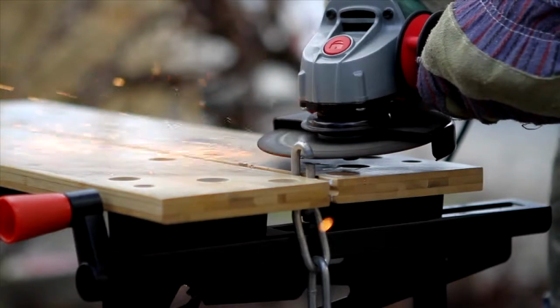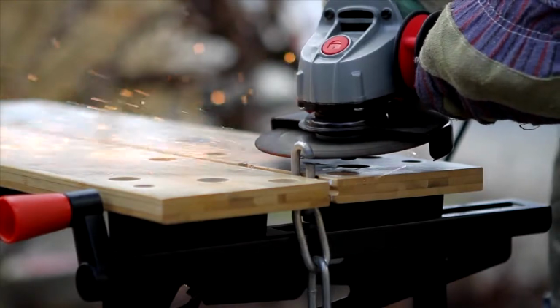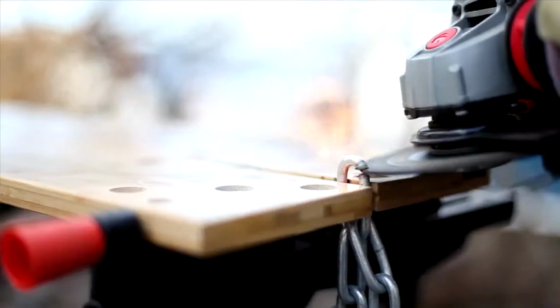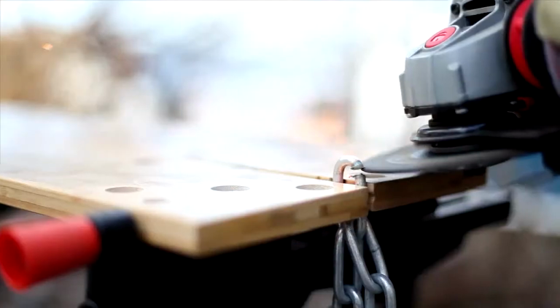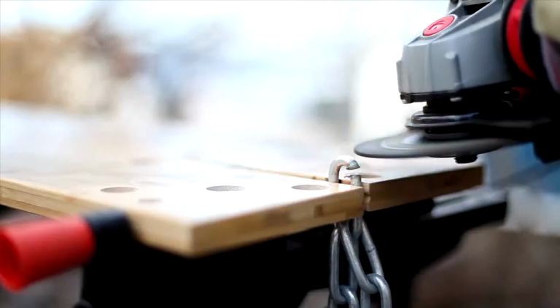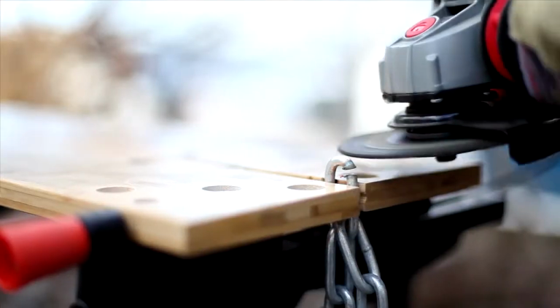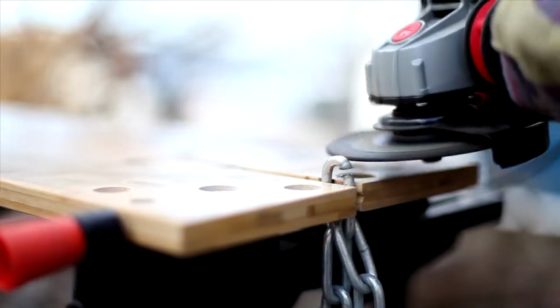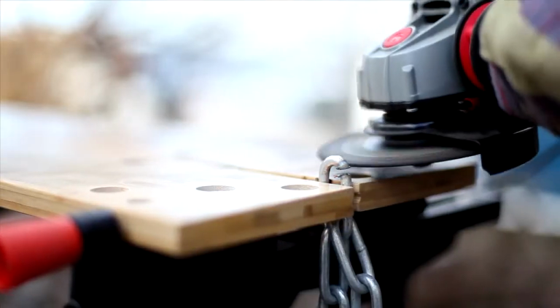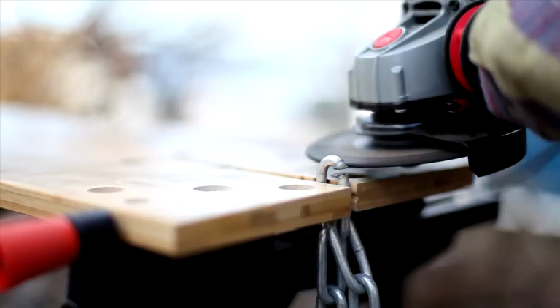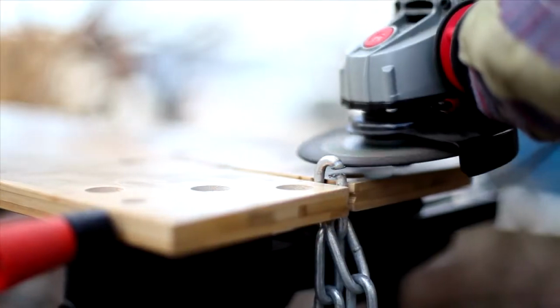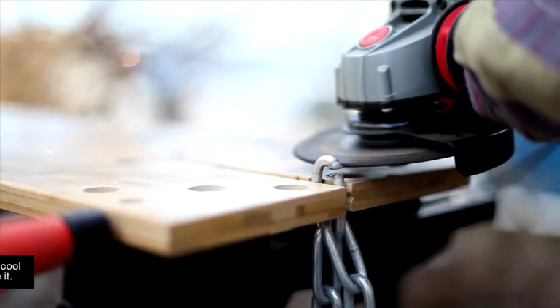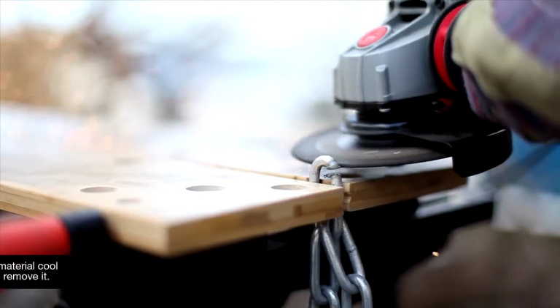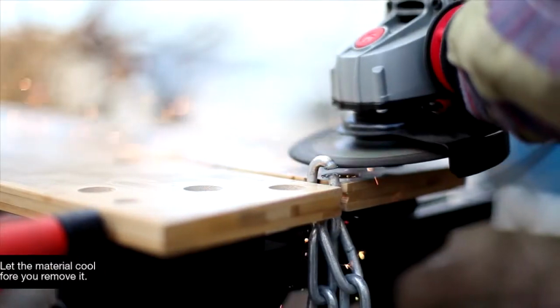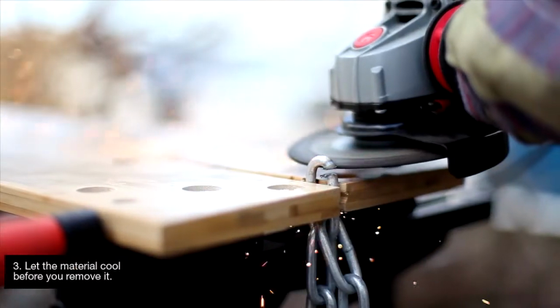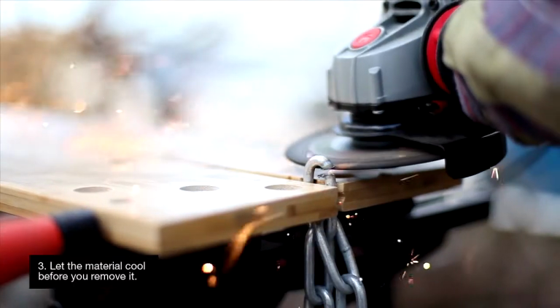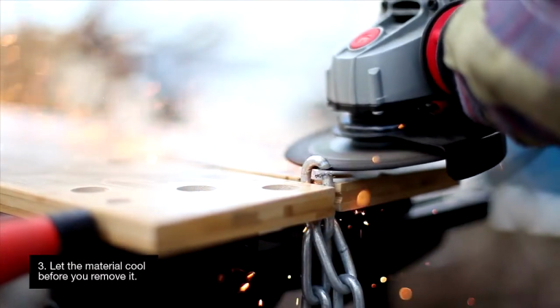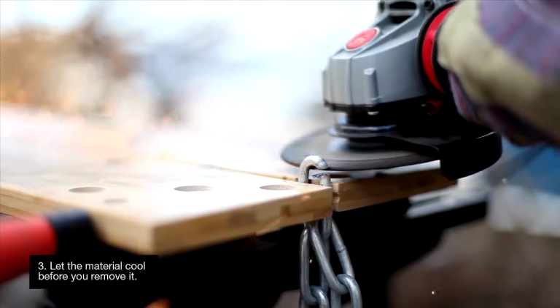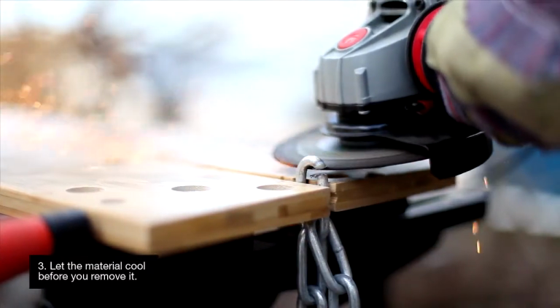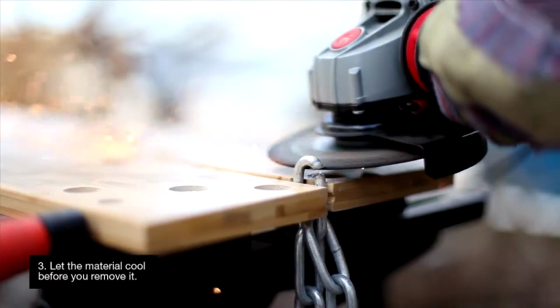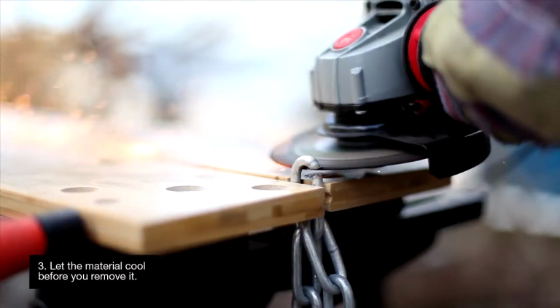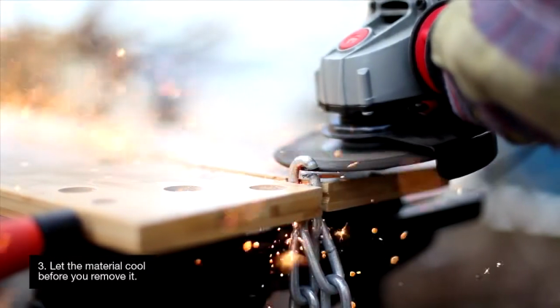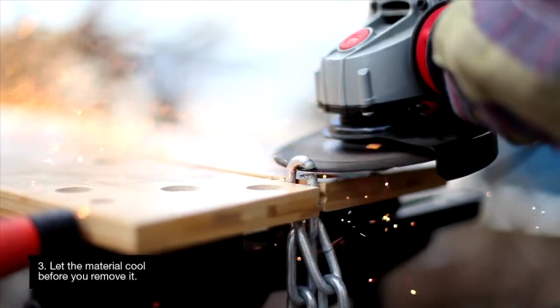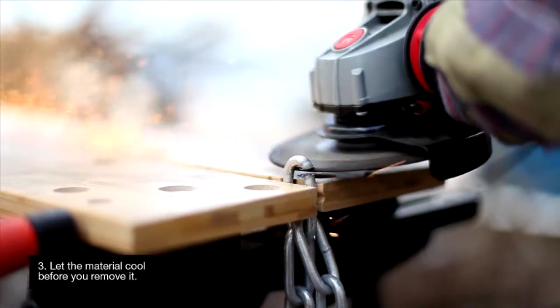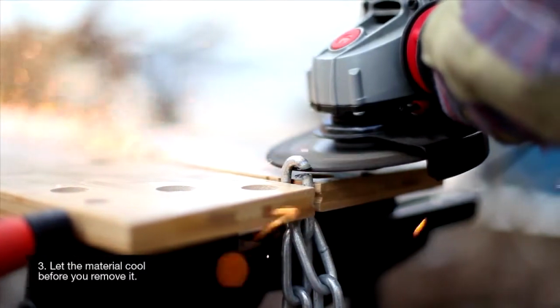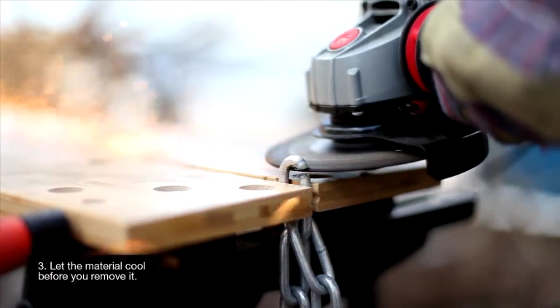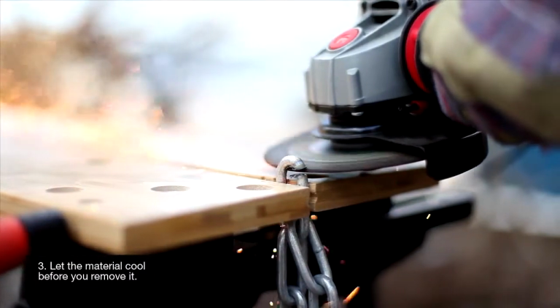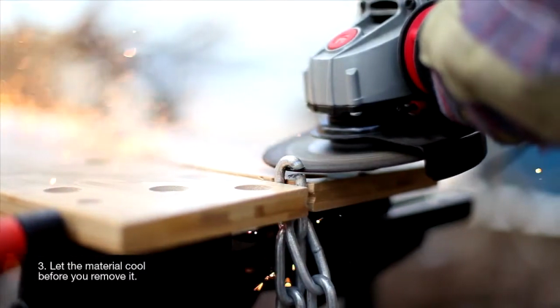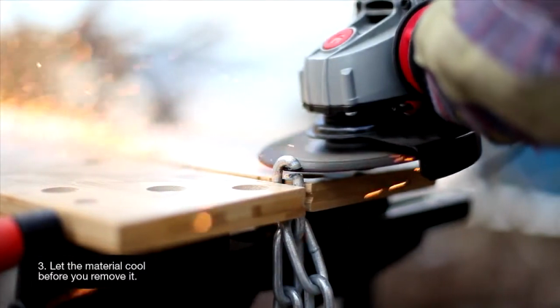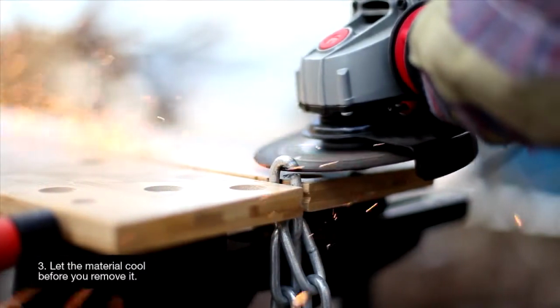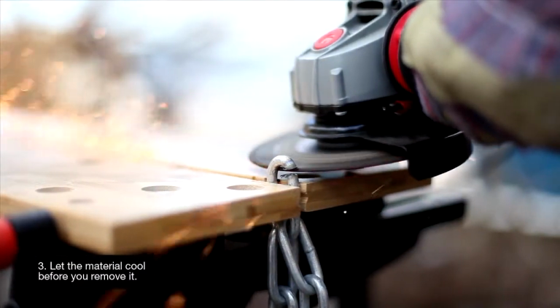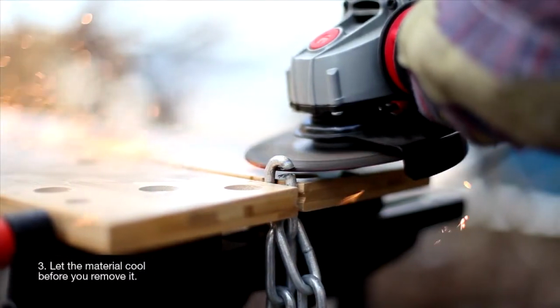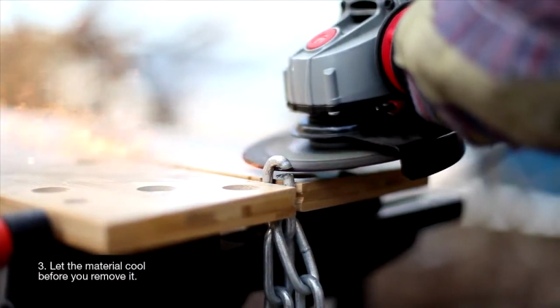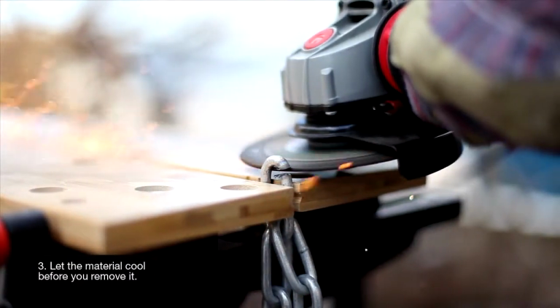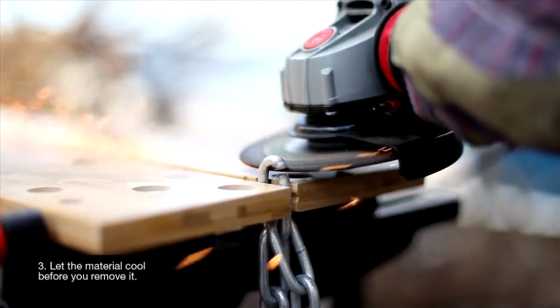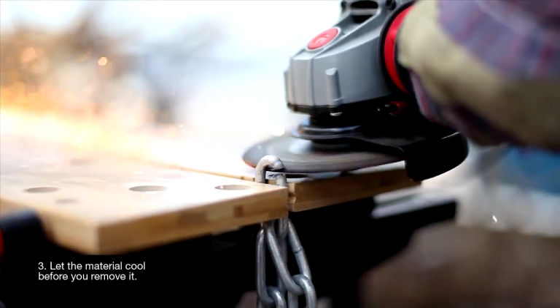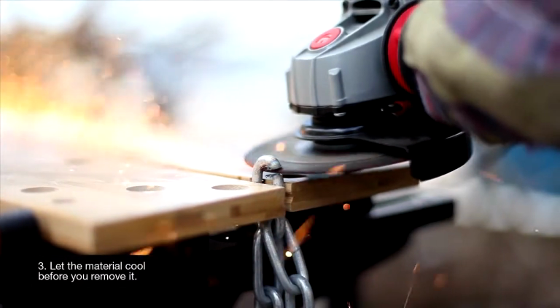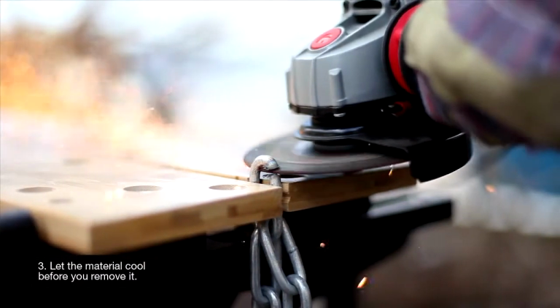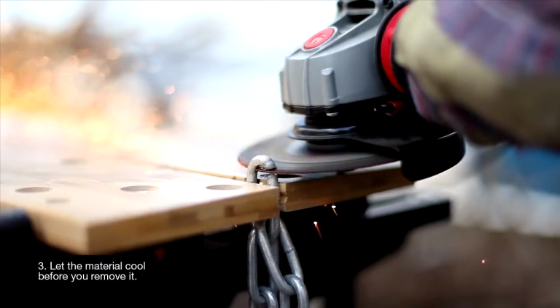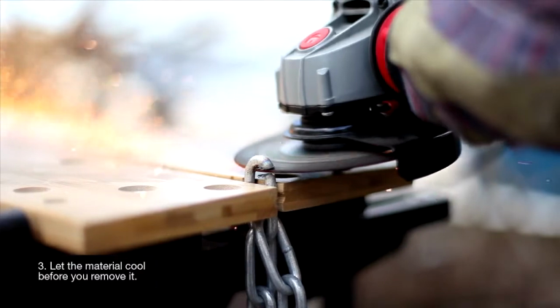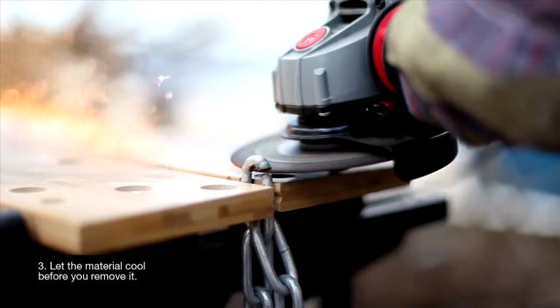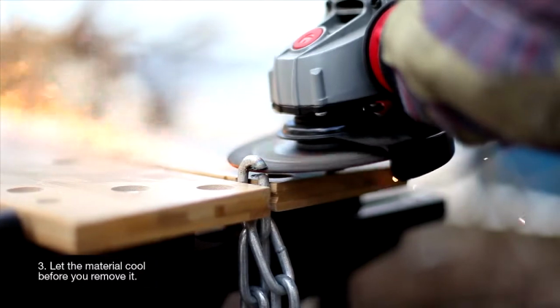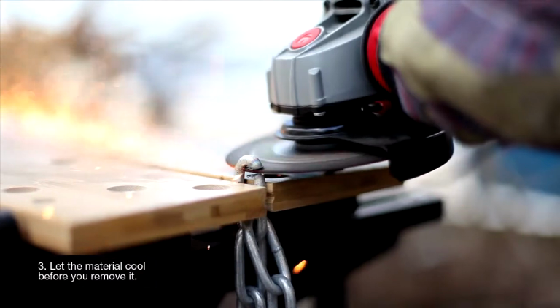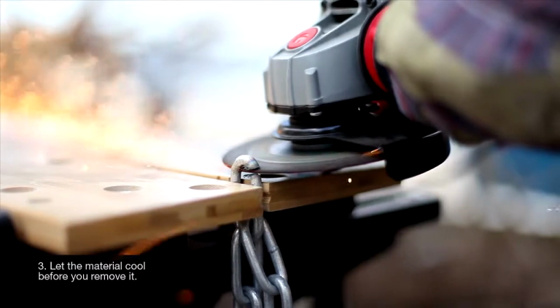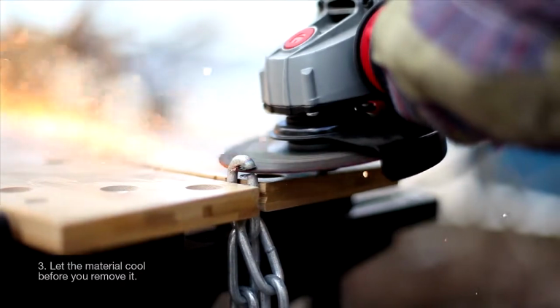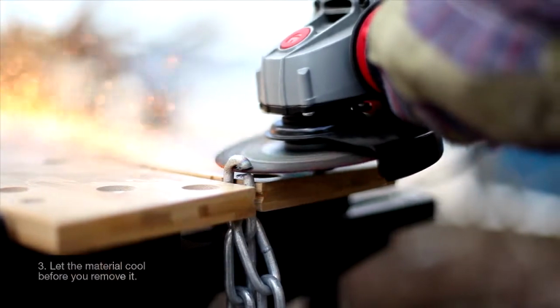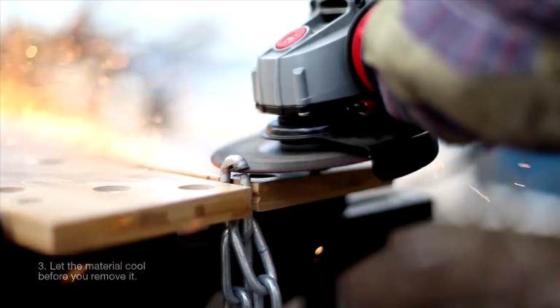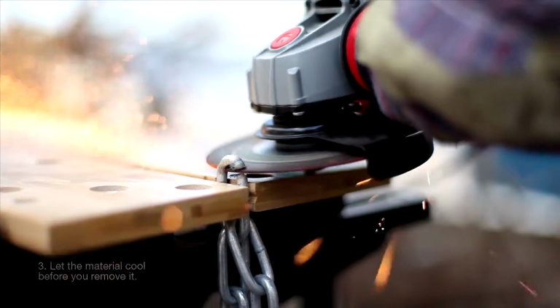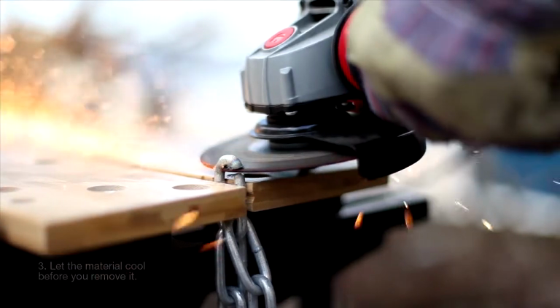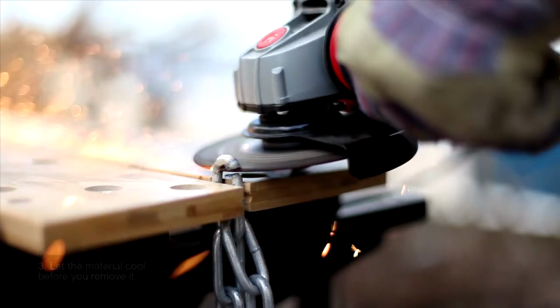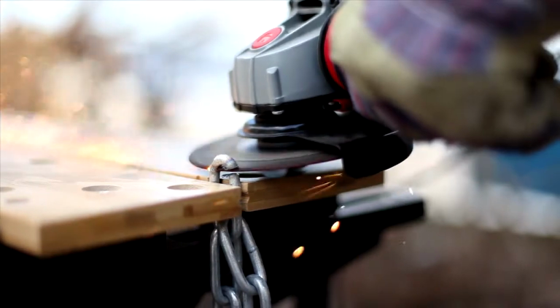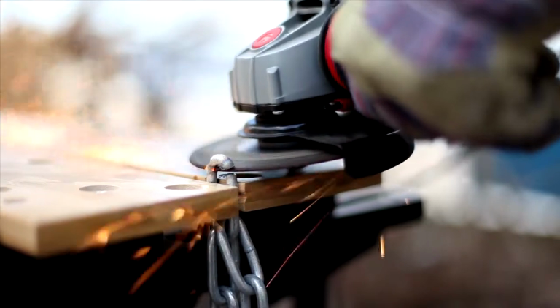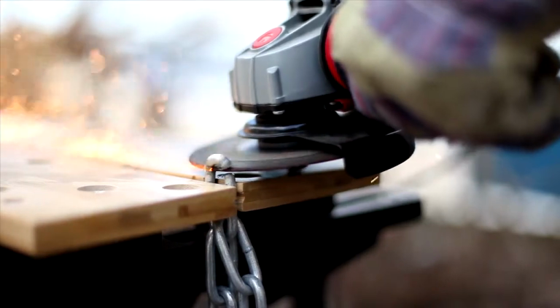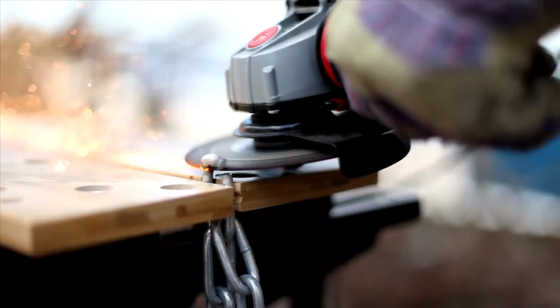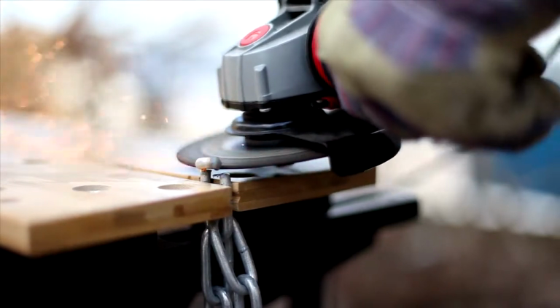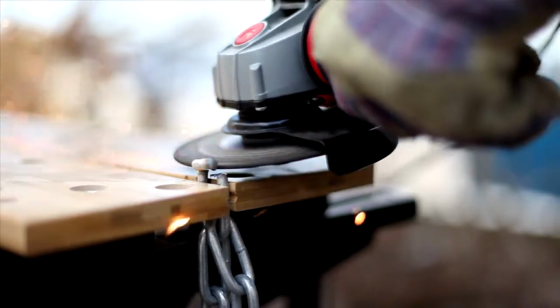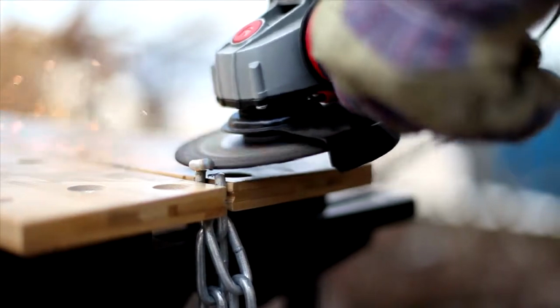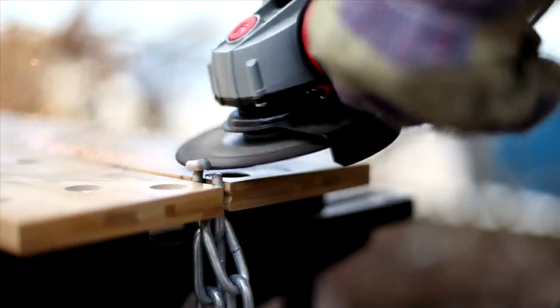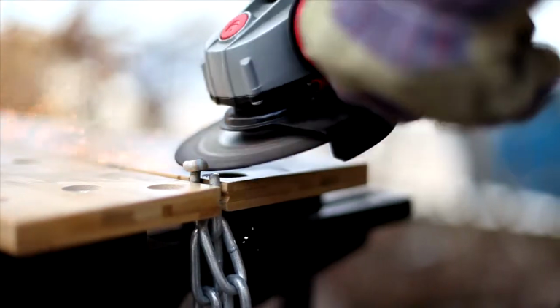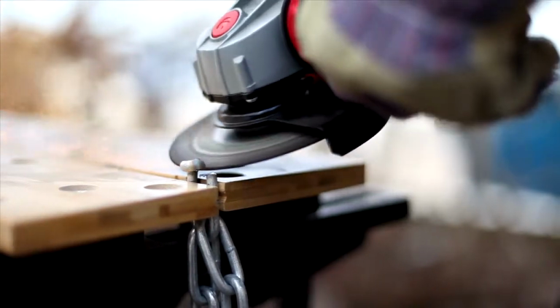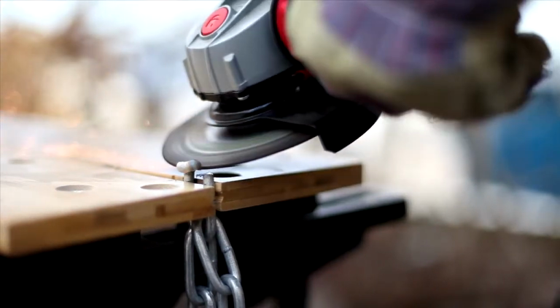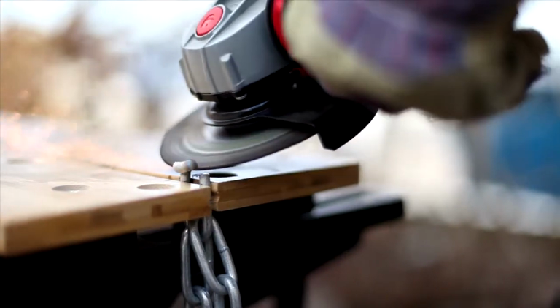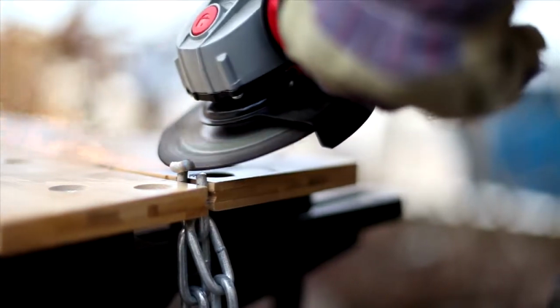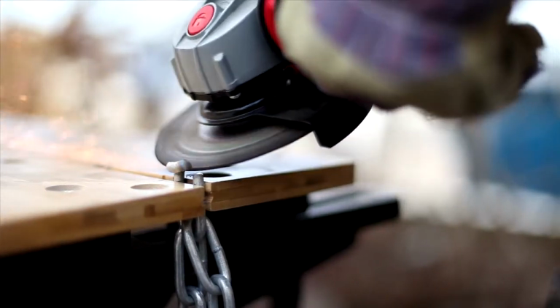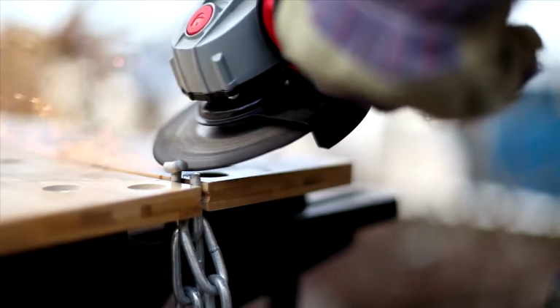Even if you use protective gloves, it is a good idea to let it cool down for a while before removing it from the workbench.